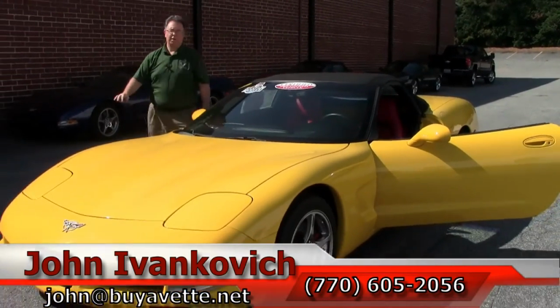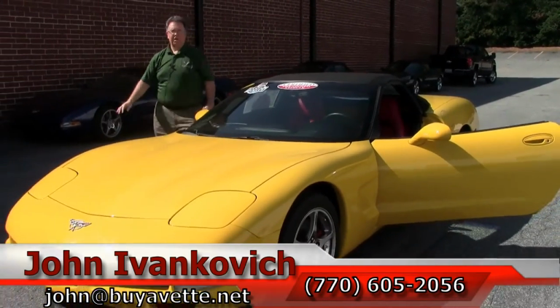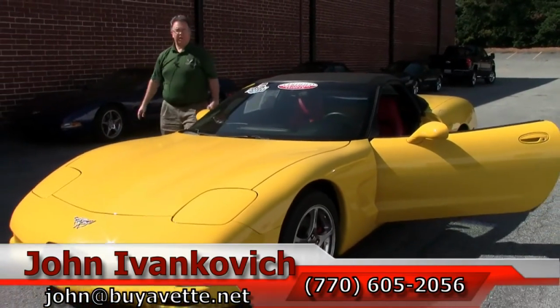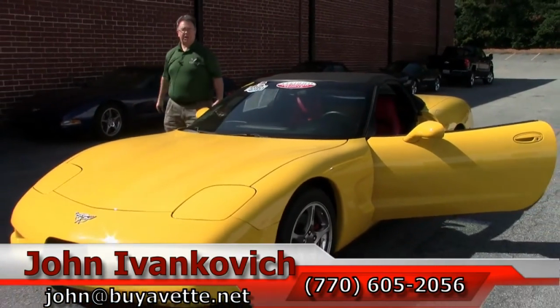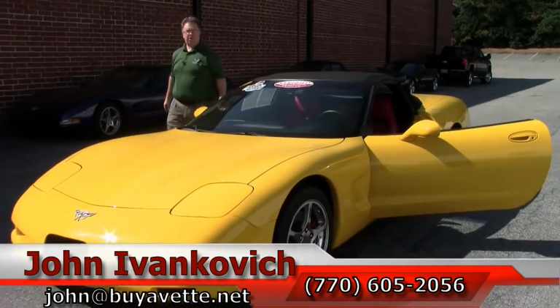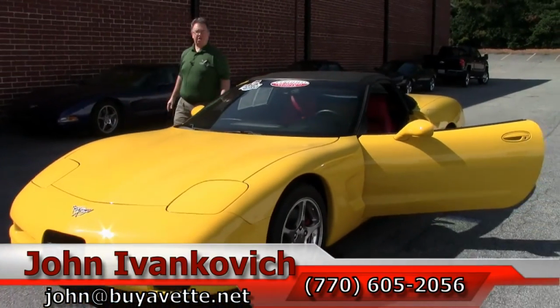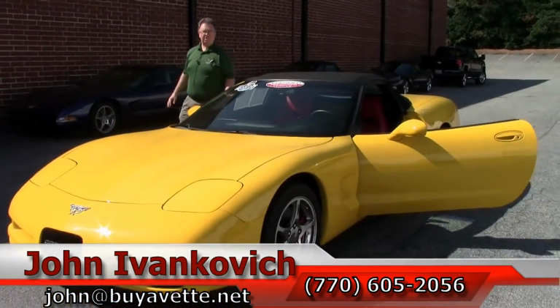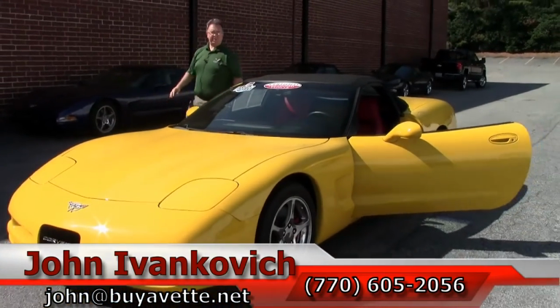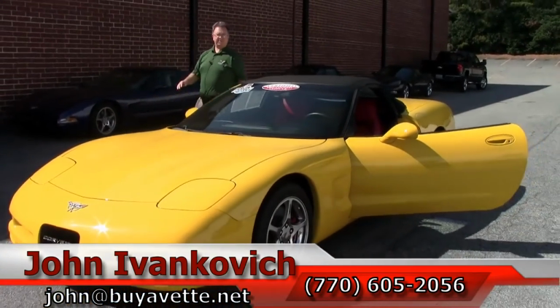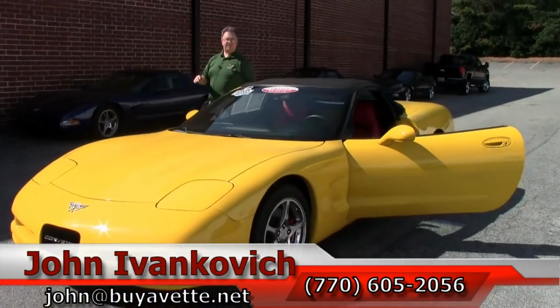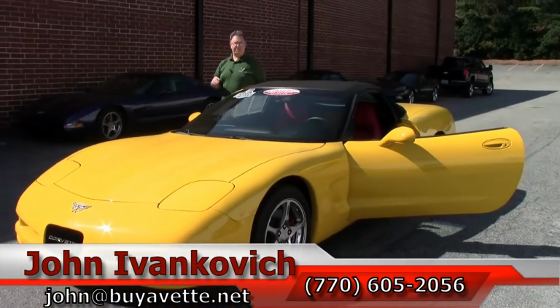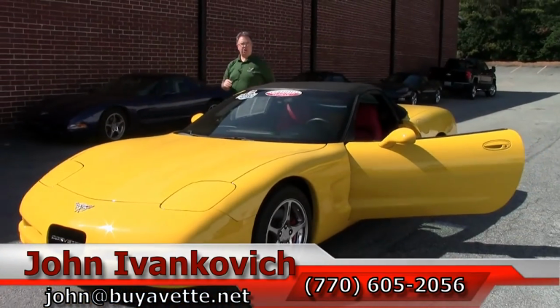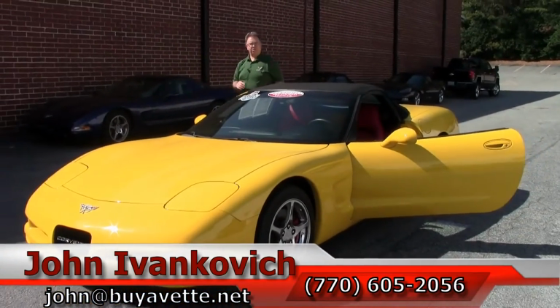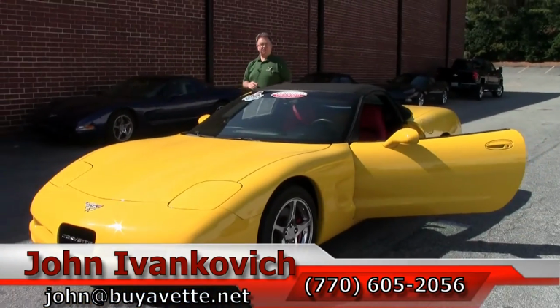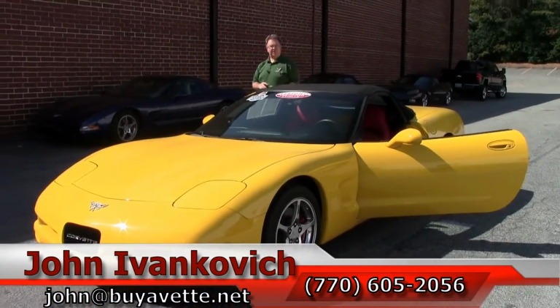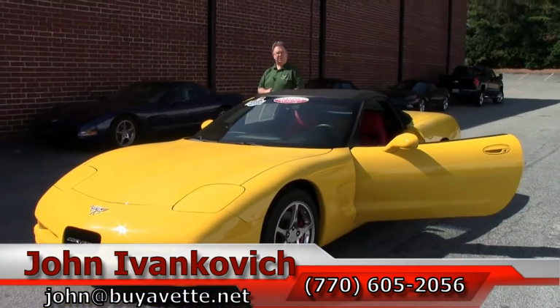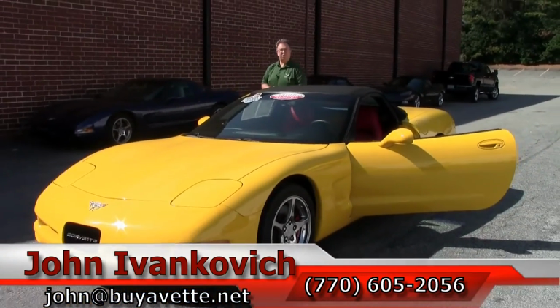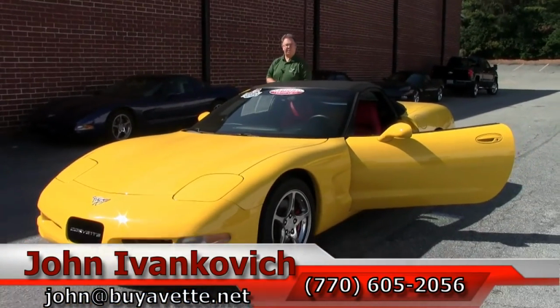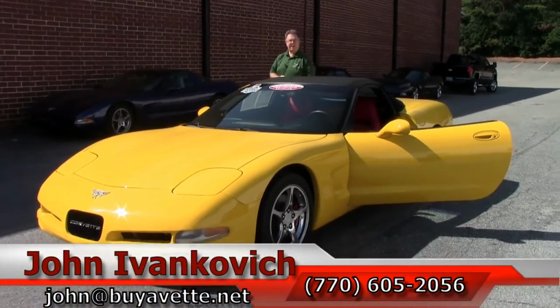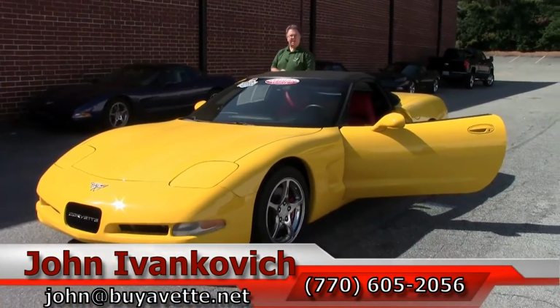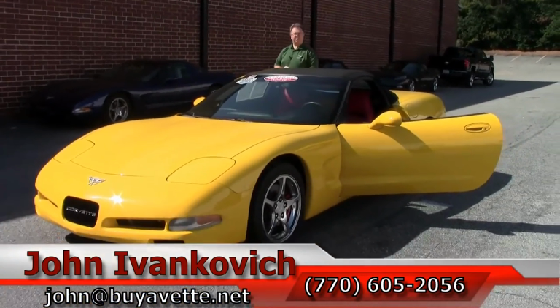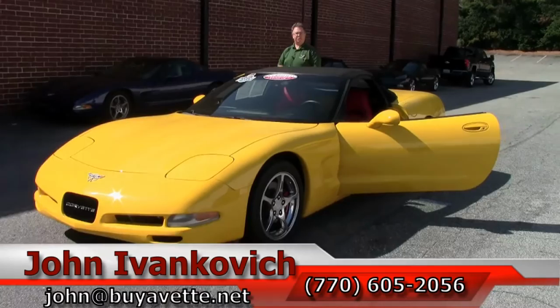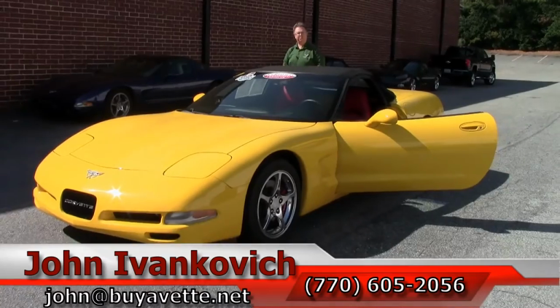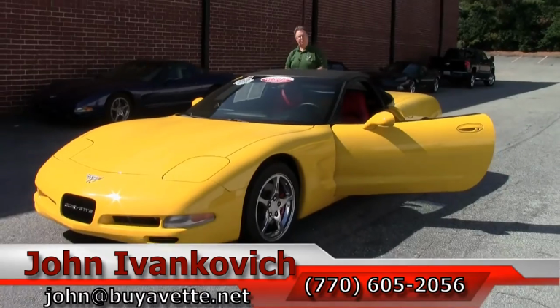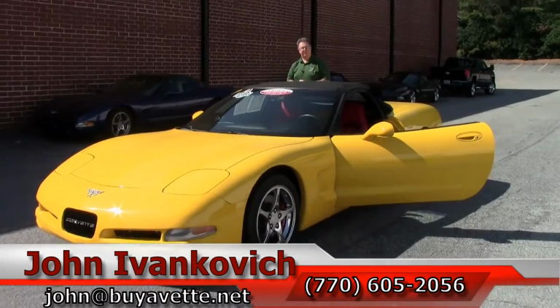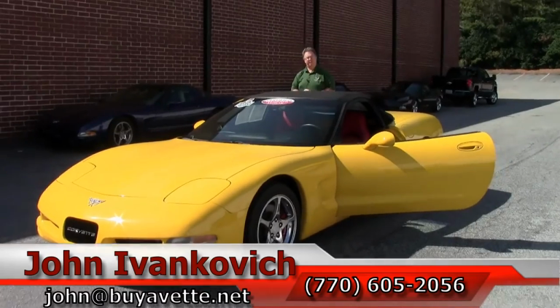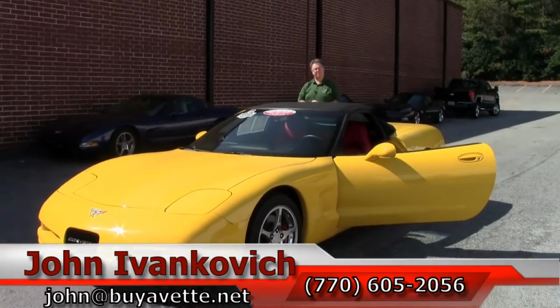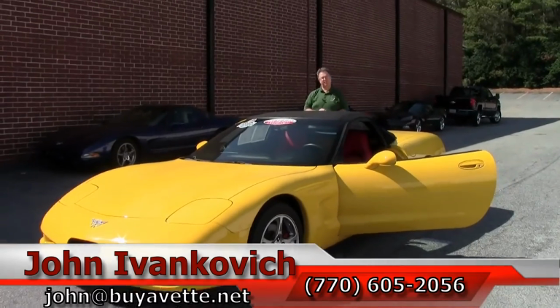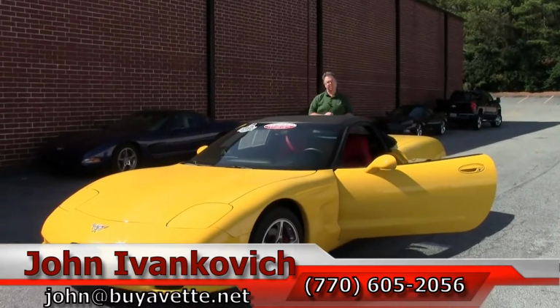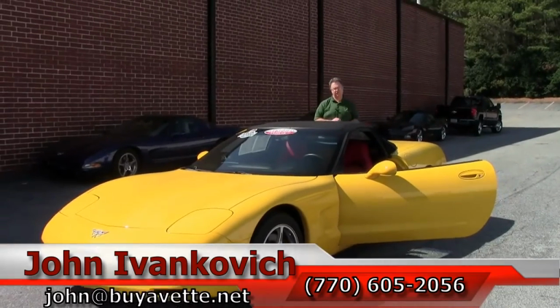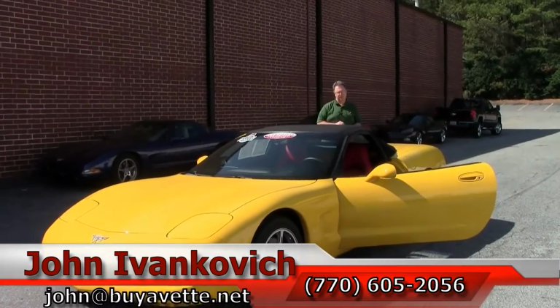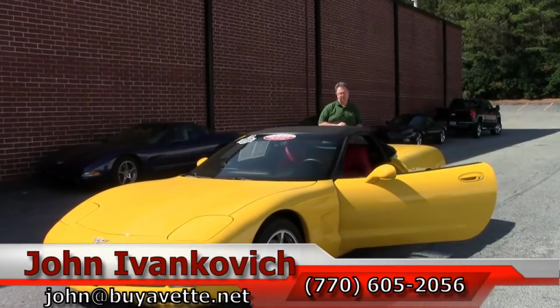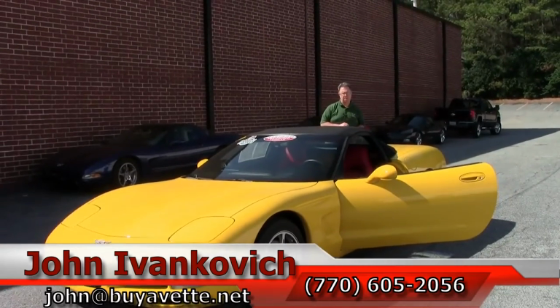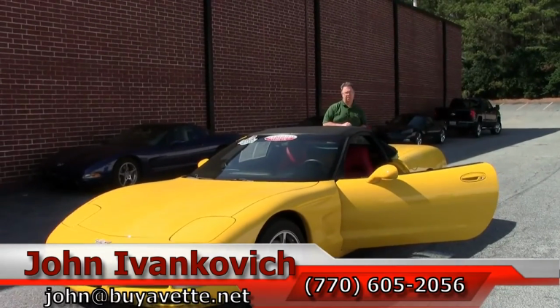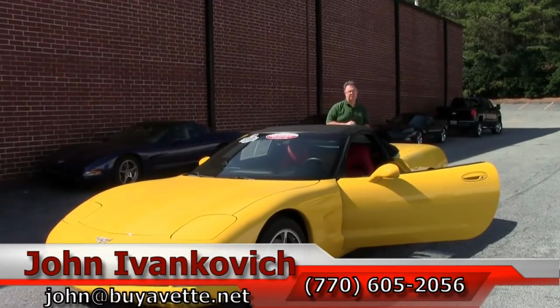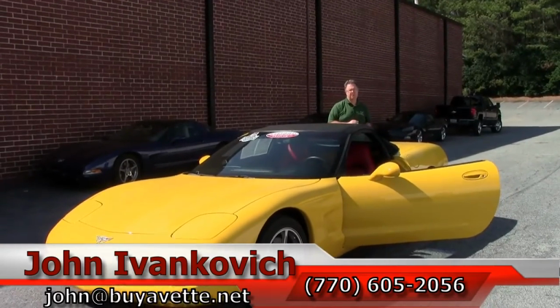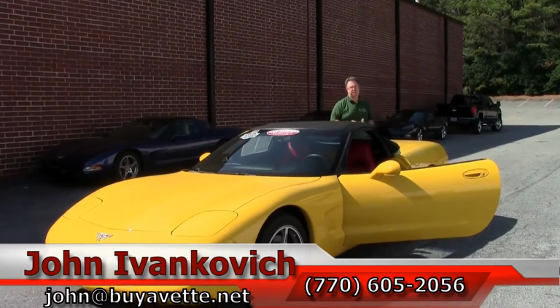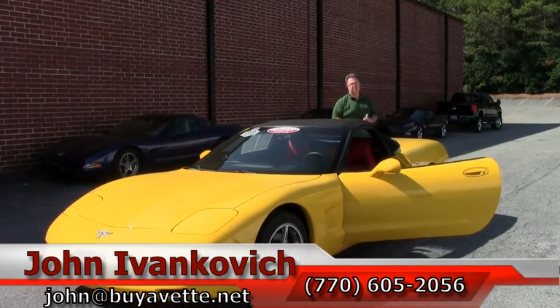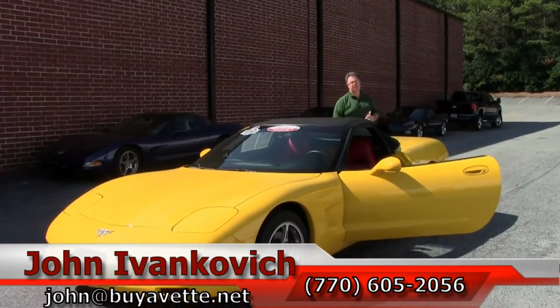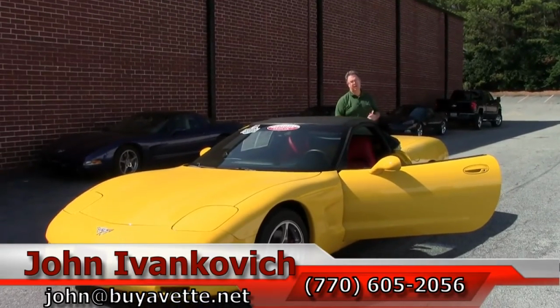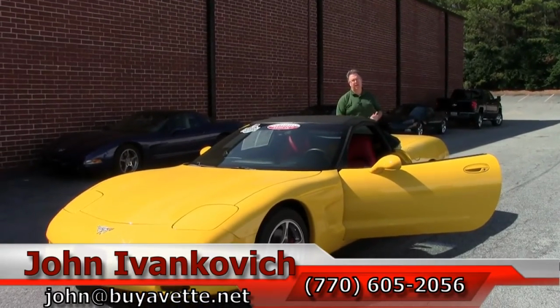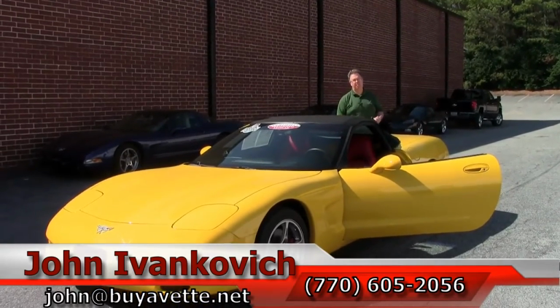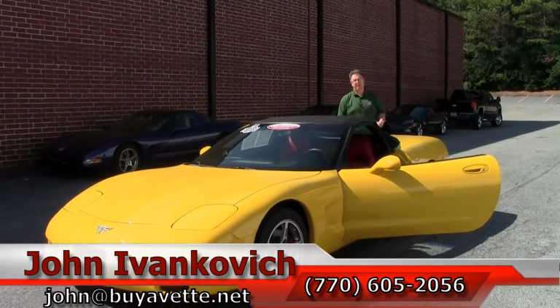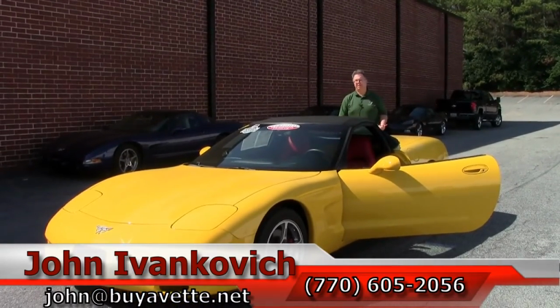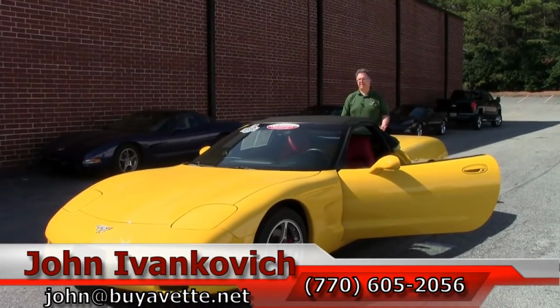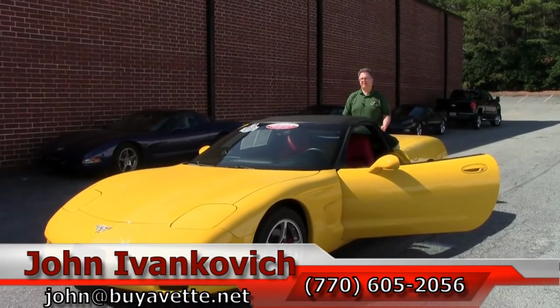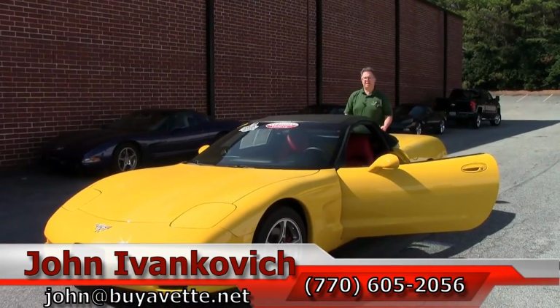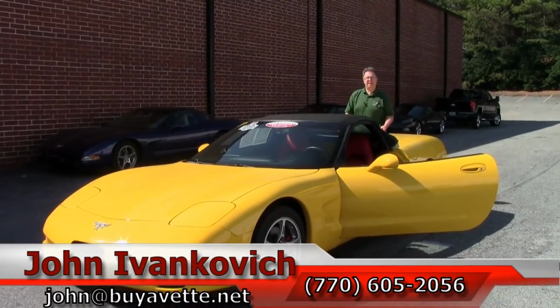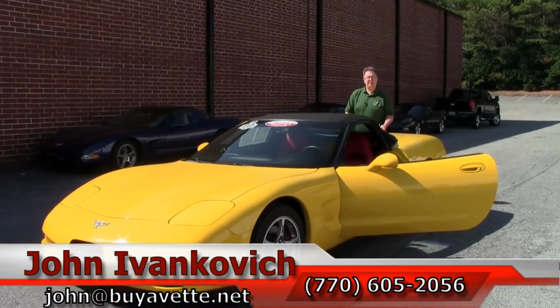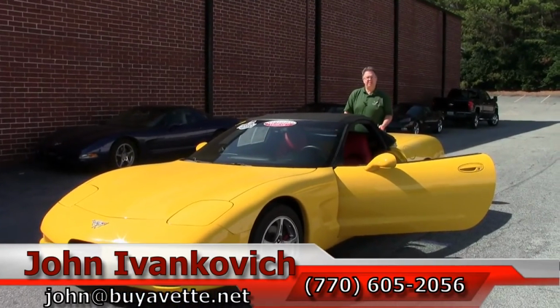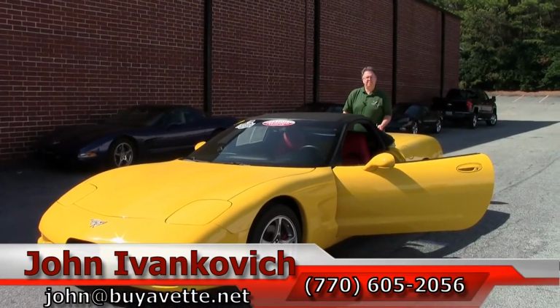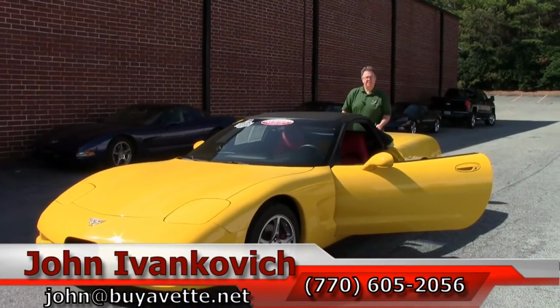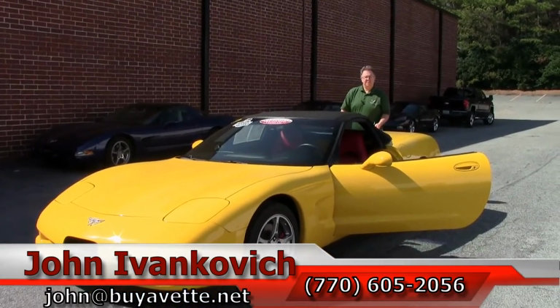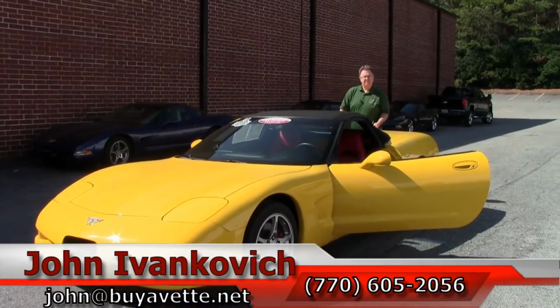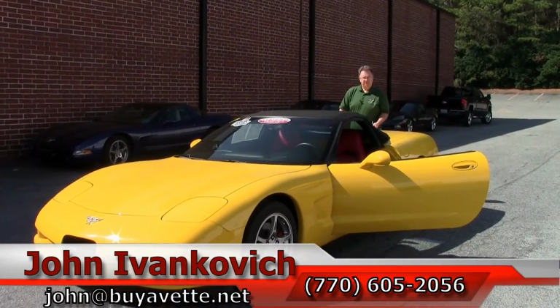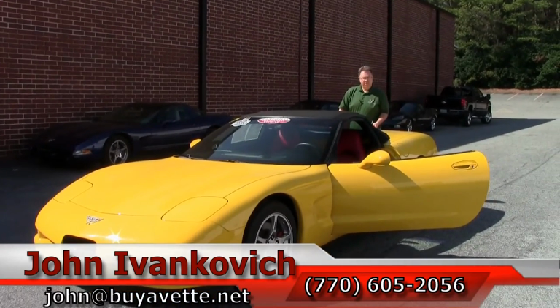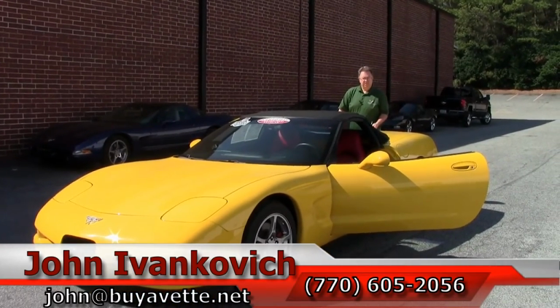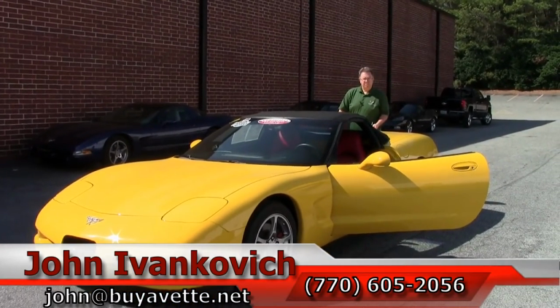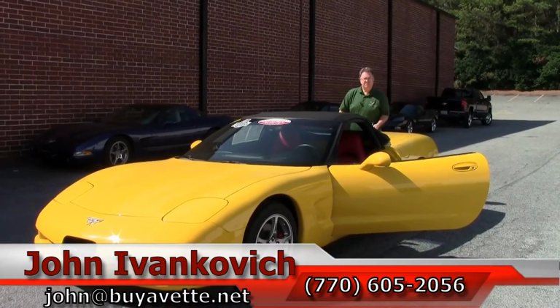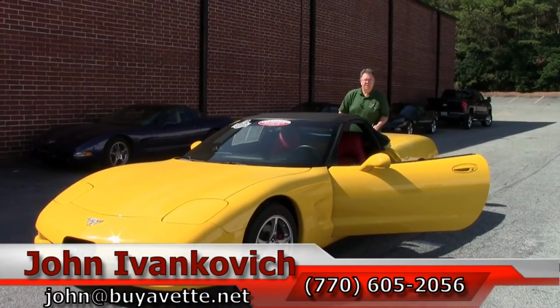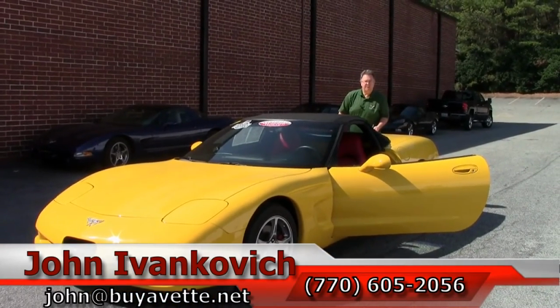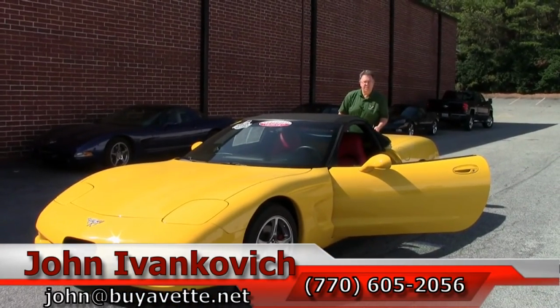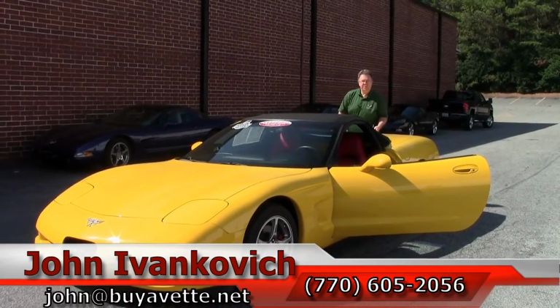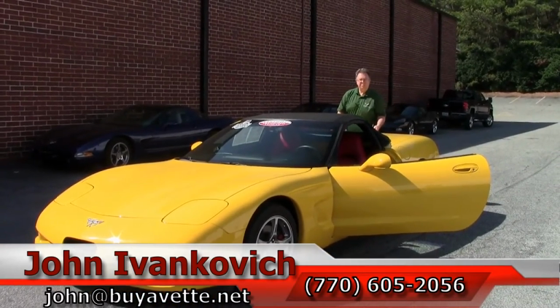Give me a call at 770-605-2056 or email john at buyavet.net. We'll see you on the road.